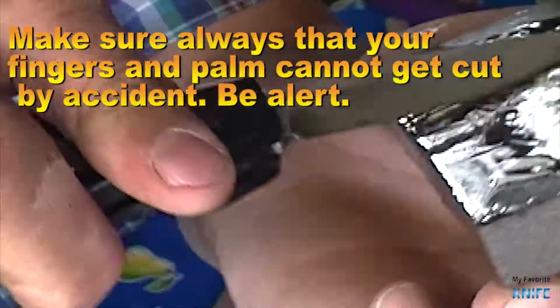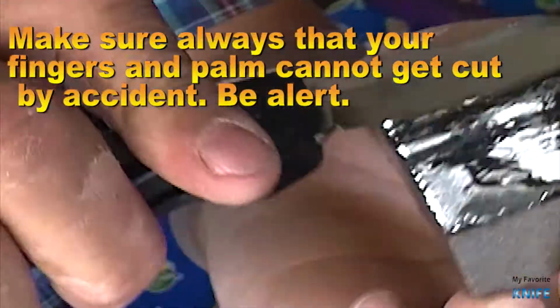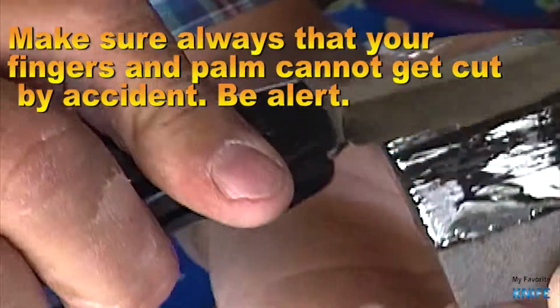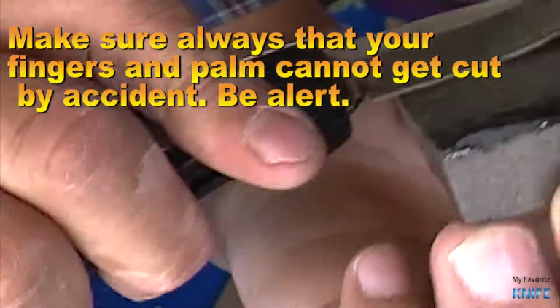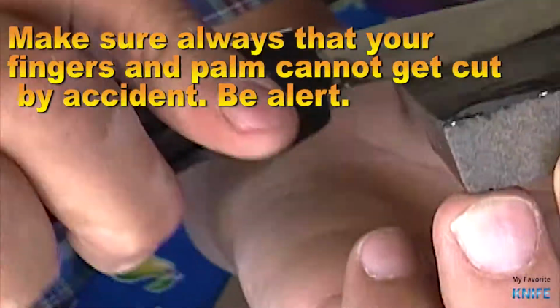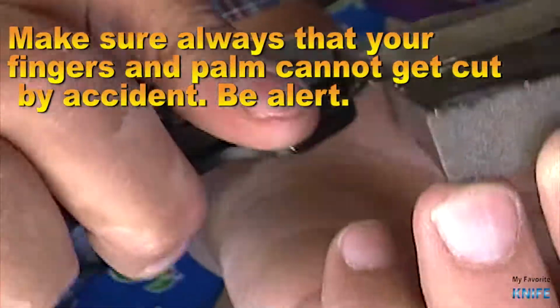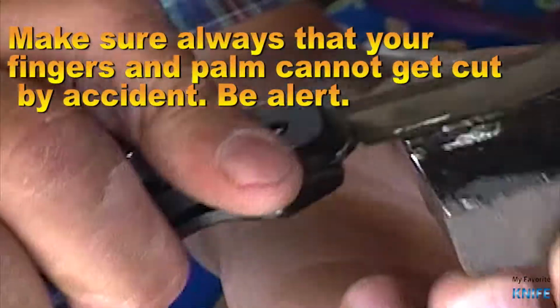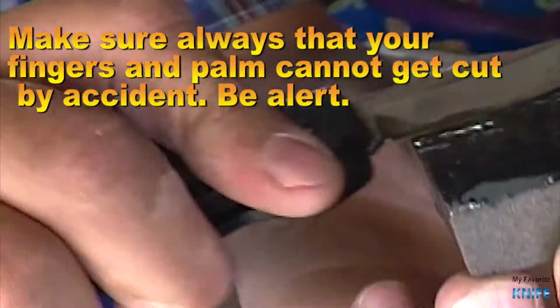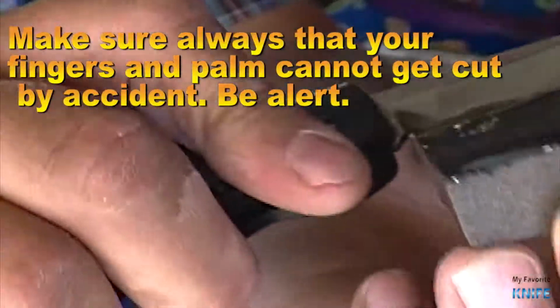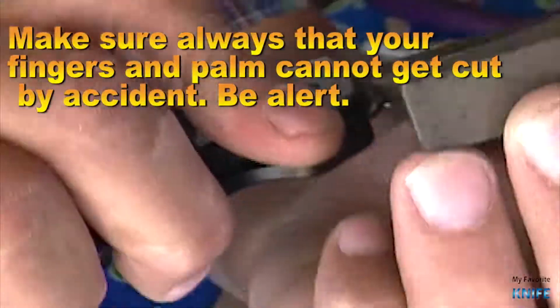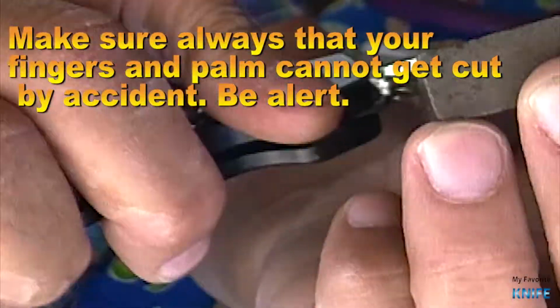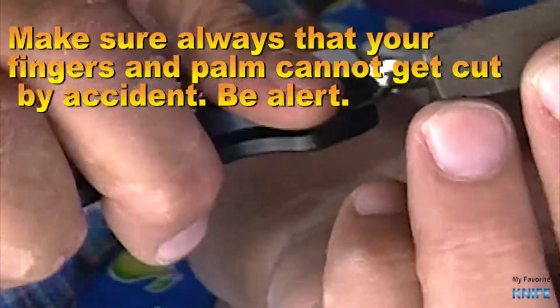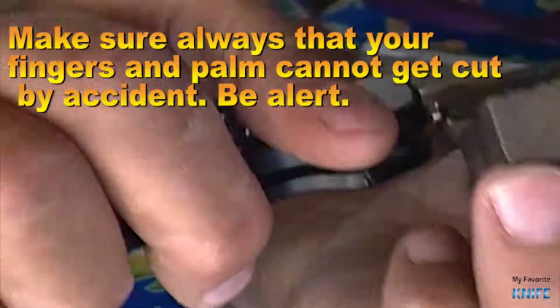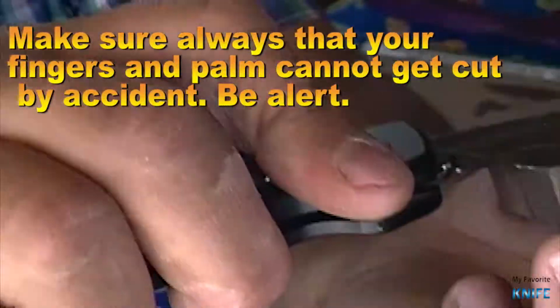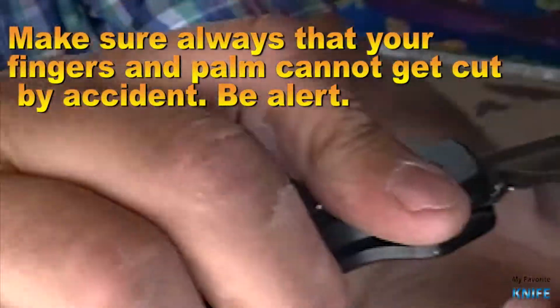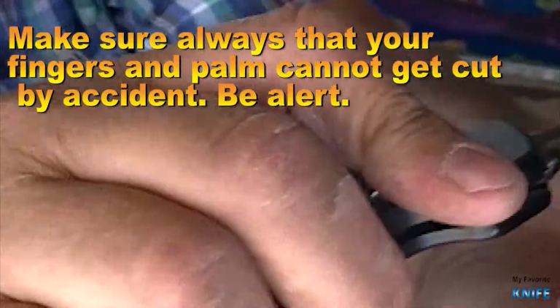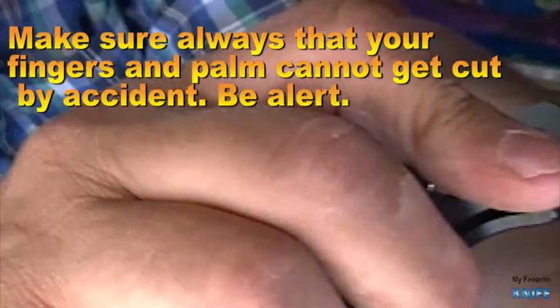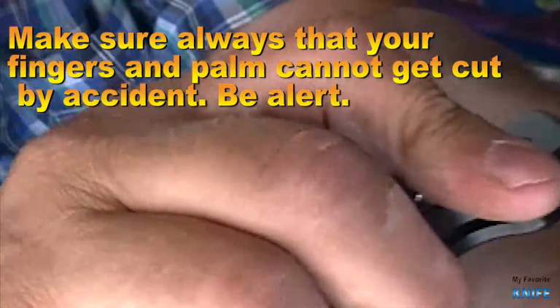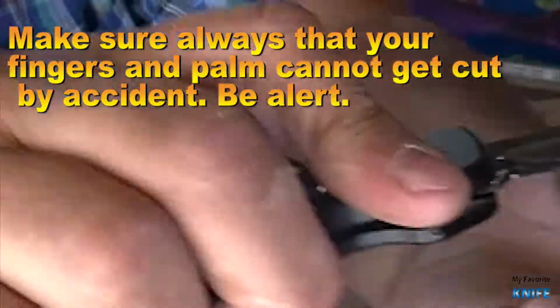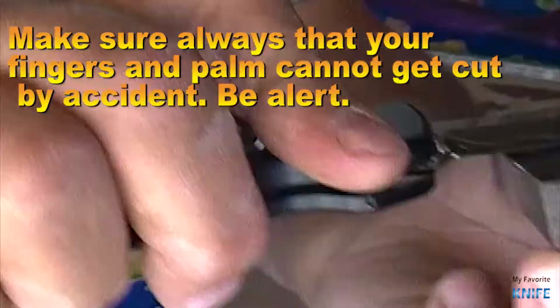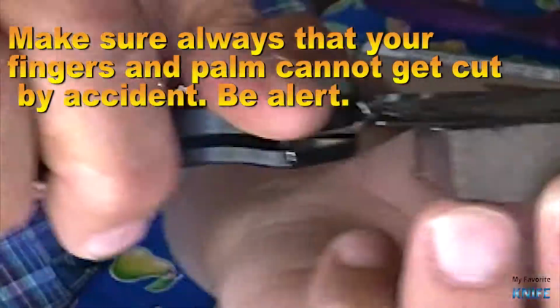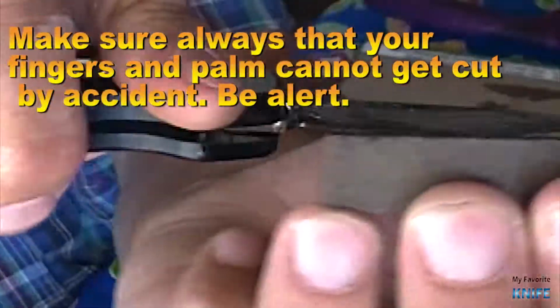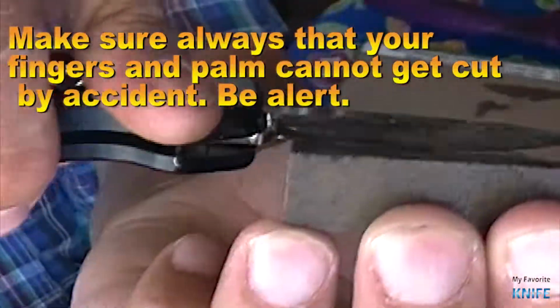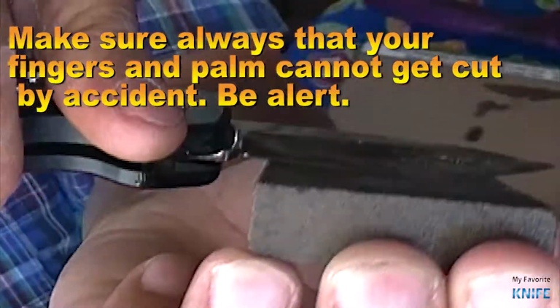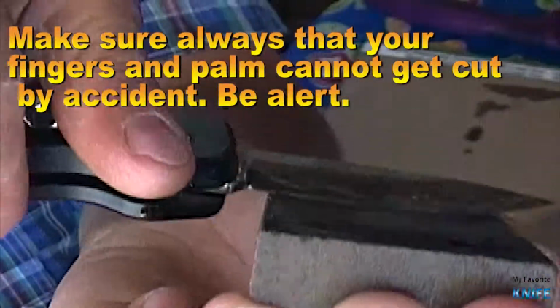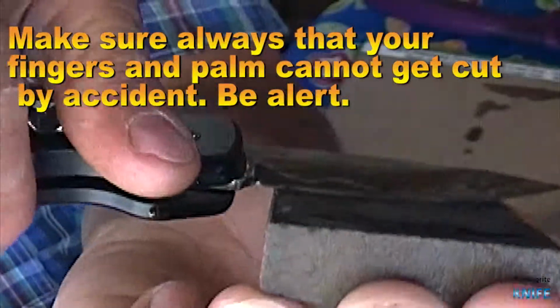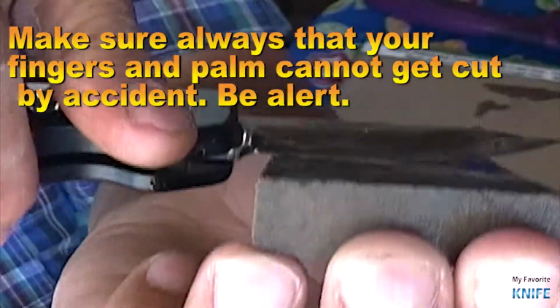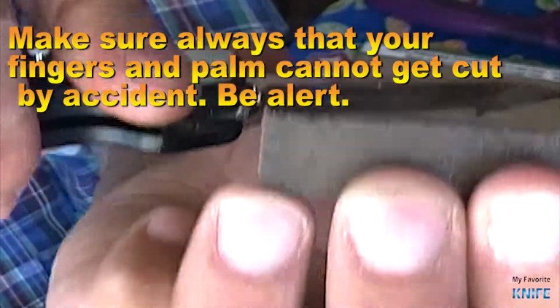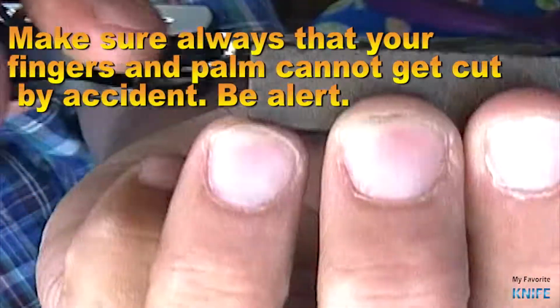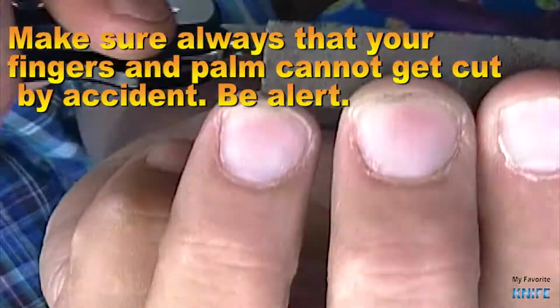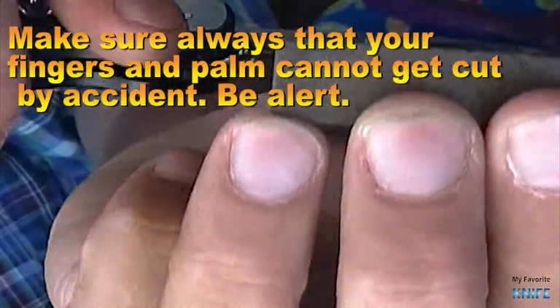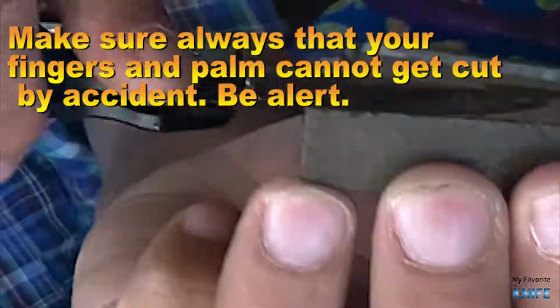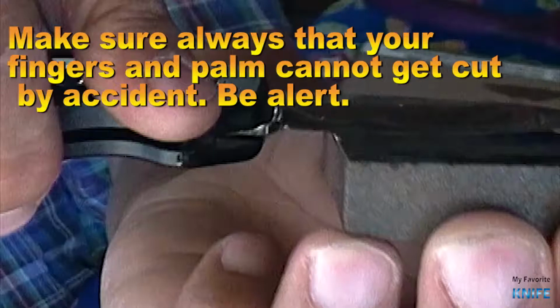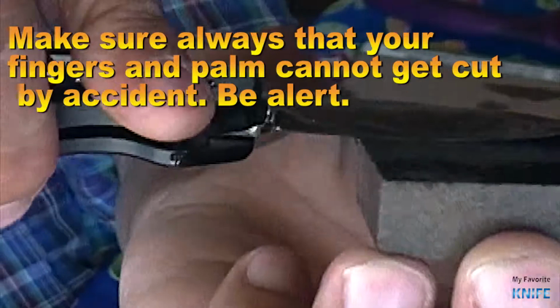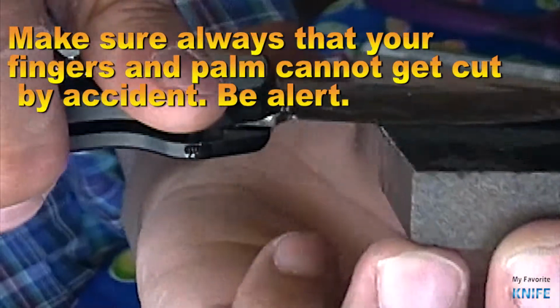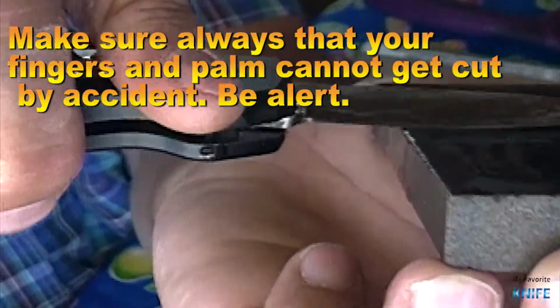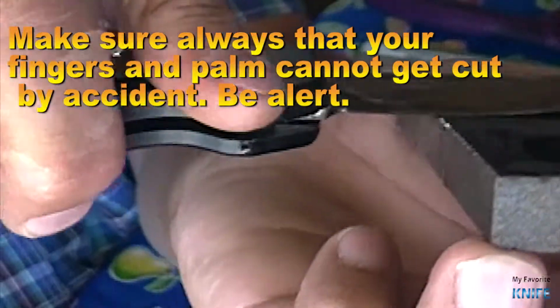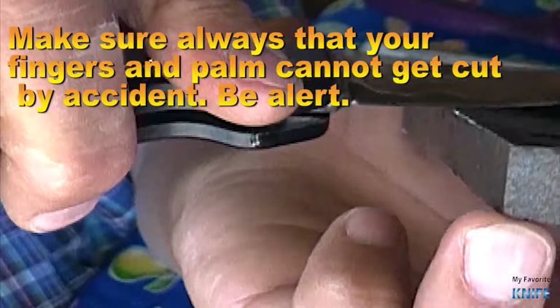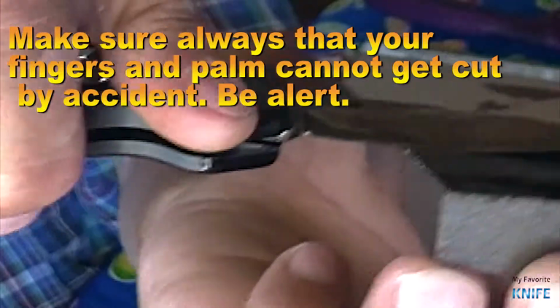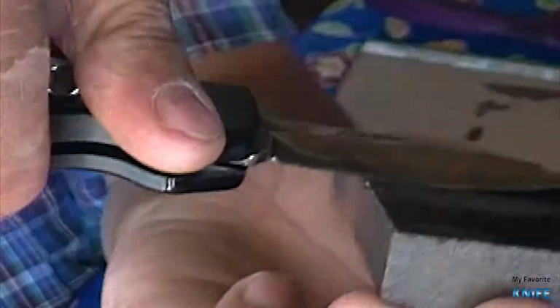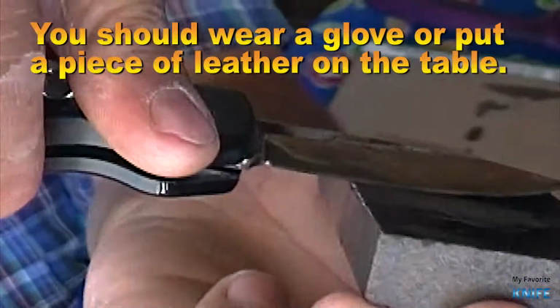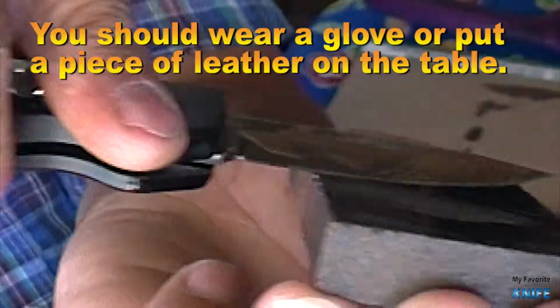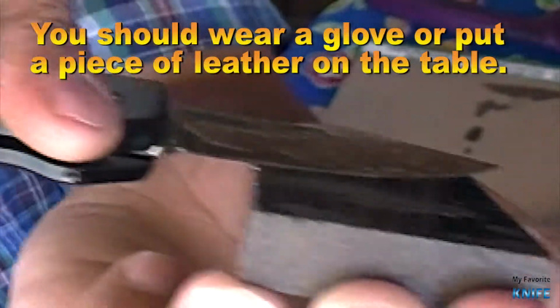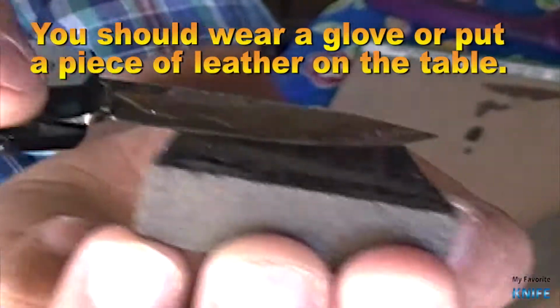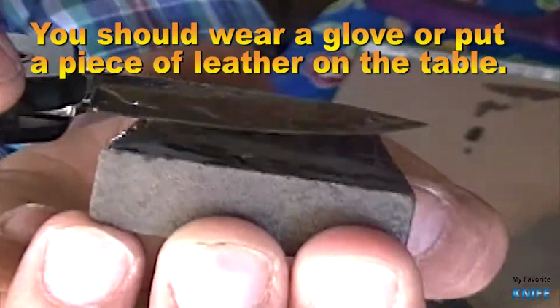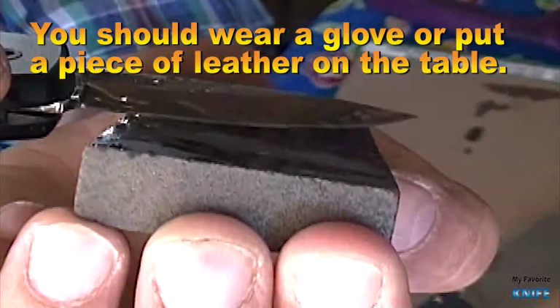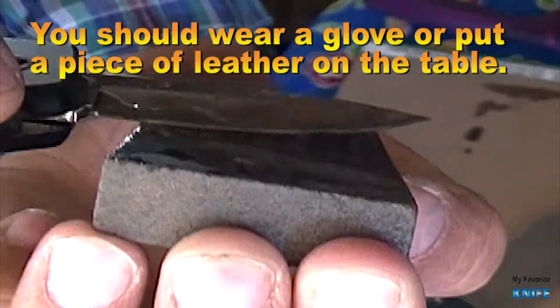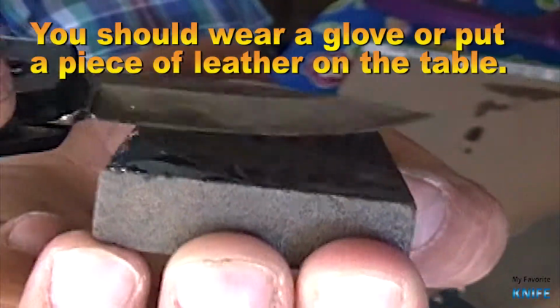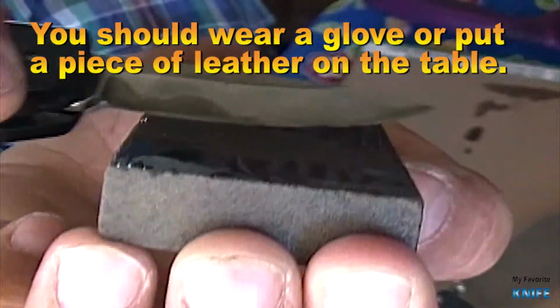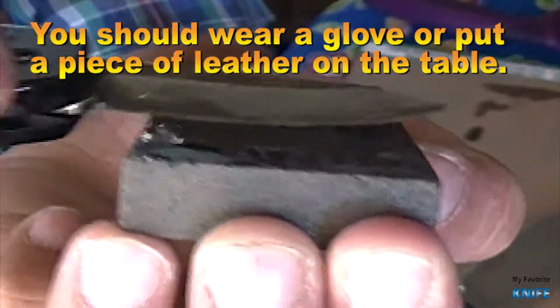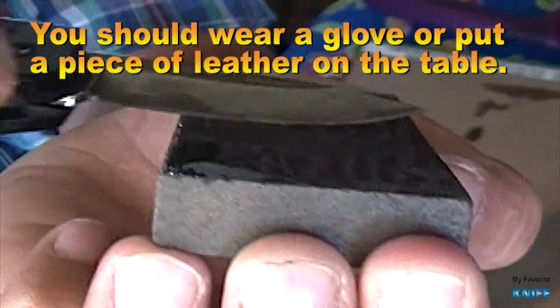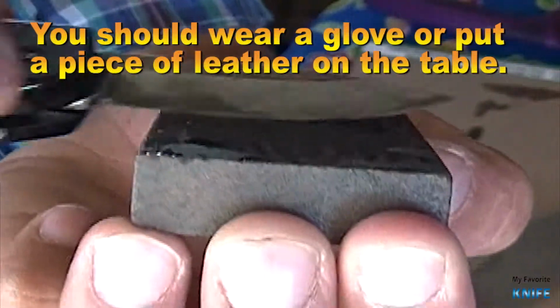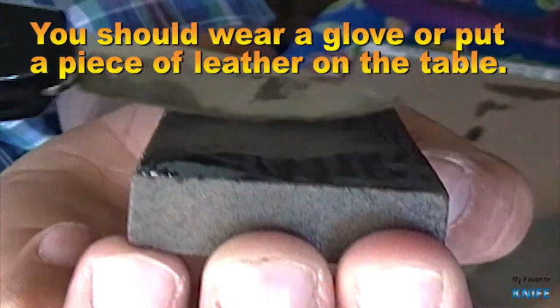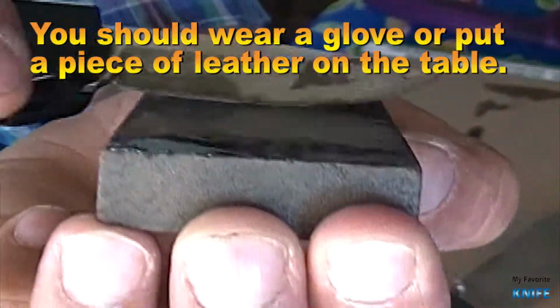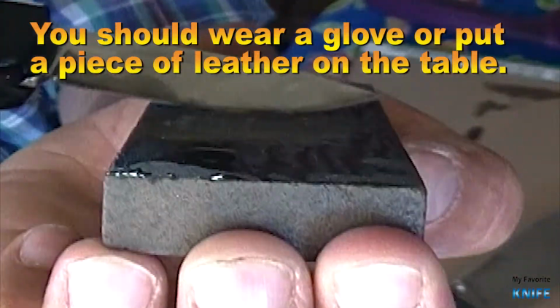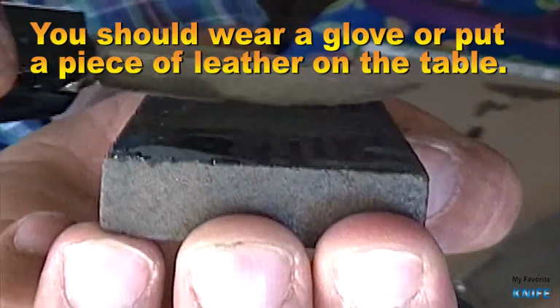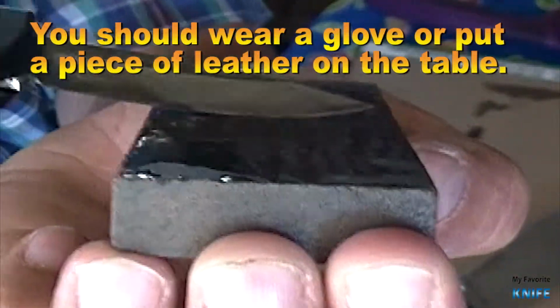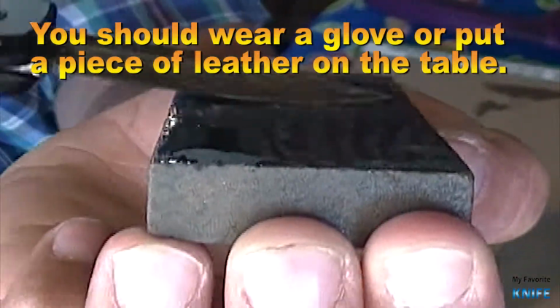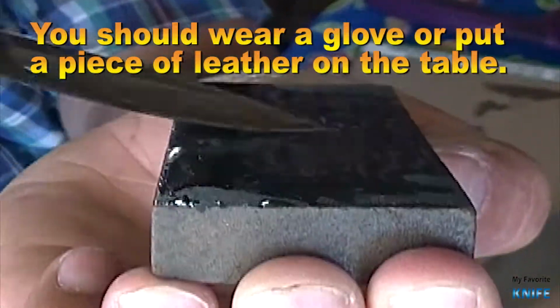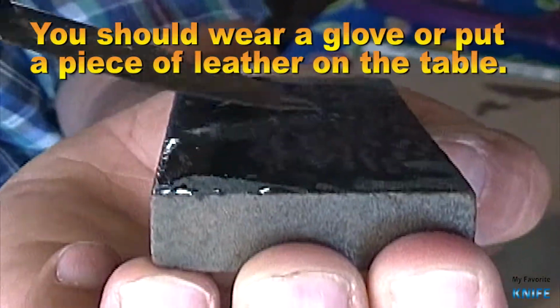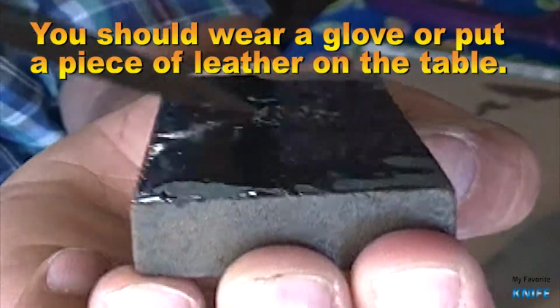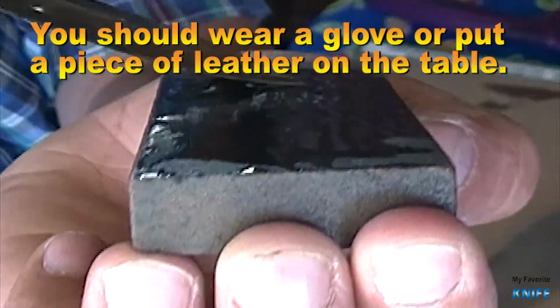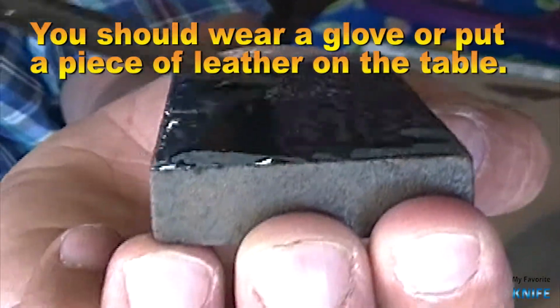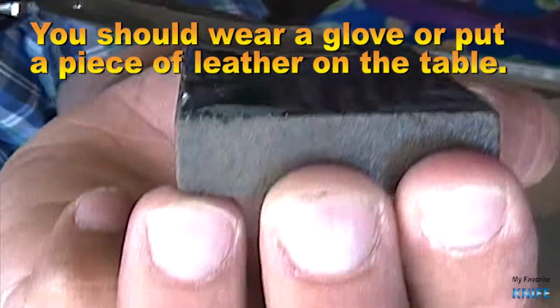Make sure always that your fingers and palm cannot get cut by accident — be alert. You should wear a glove or put a piece of leather on the table.